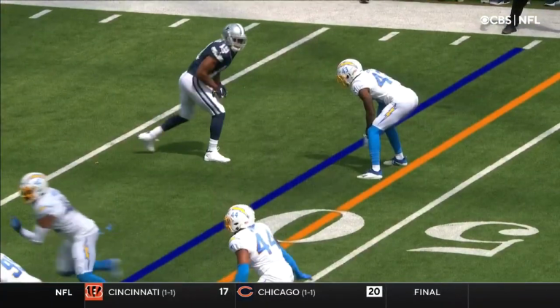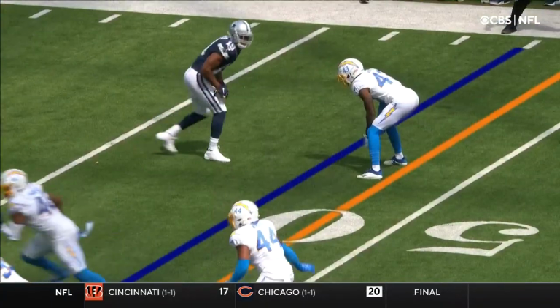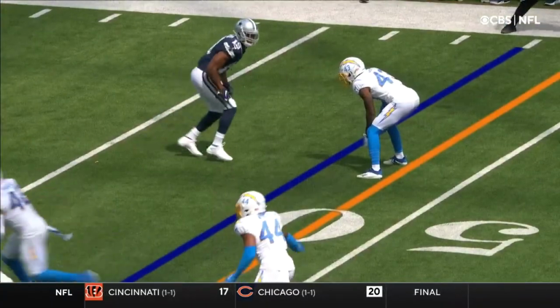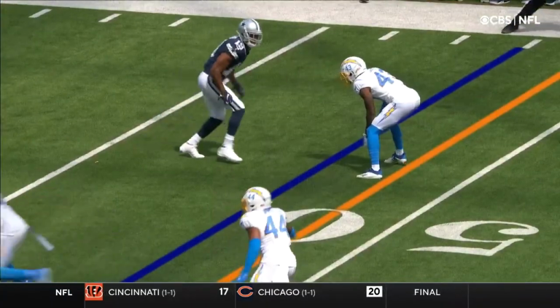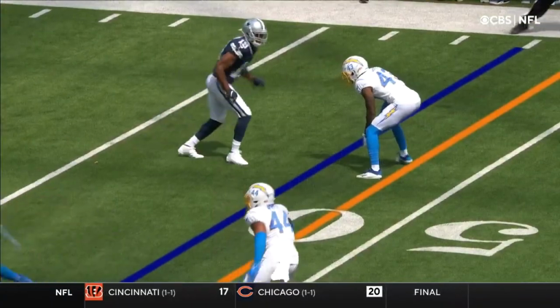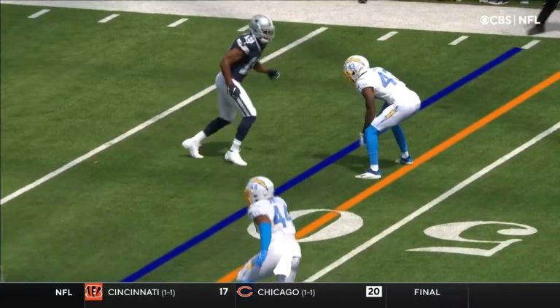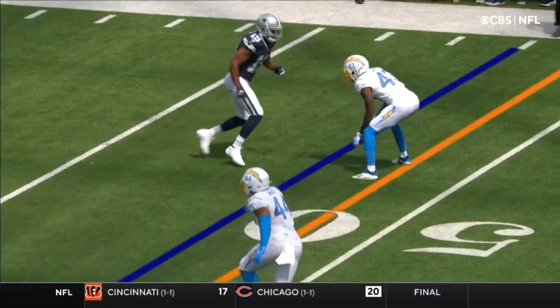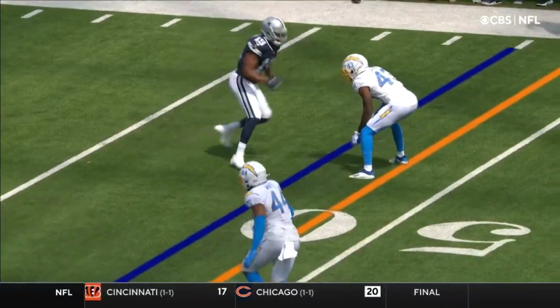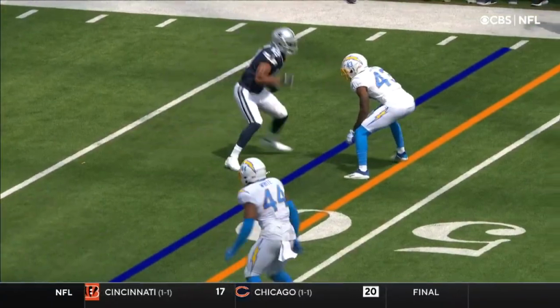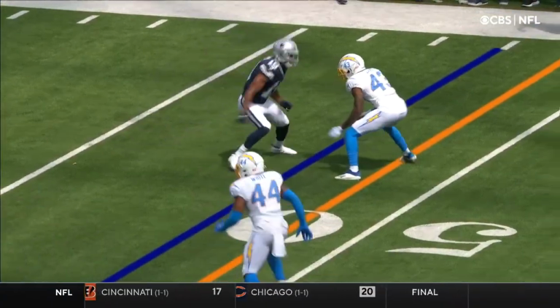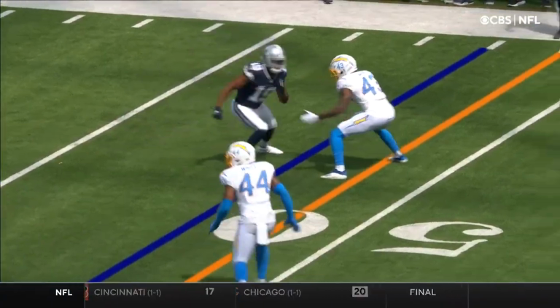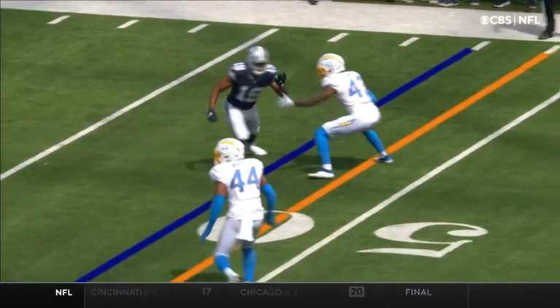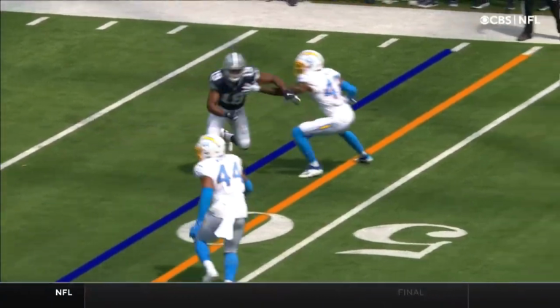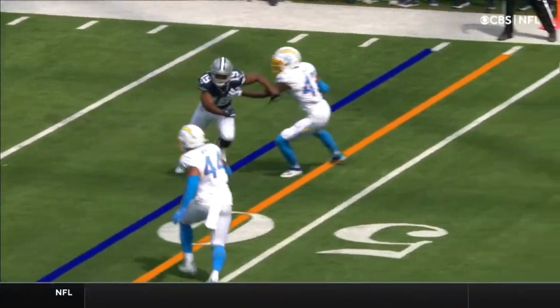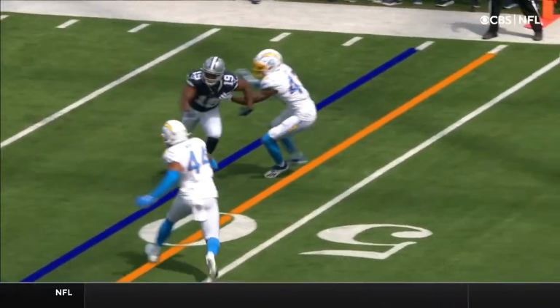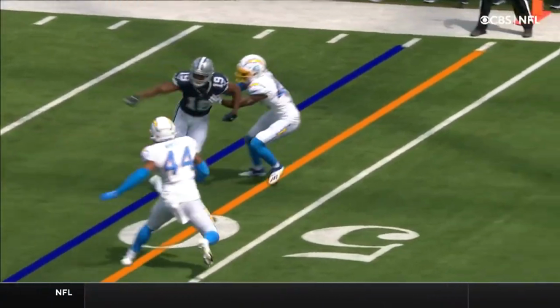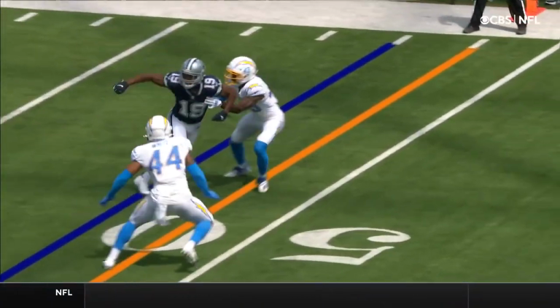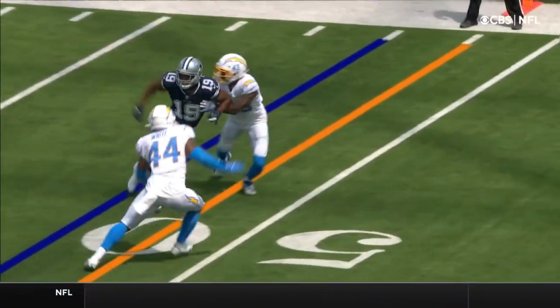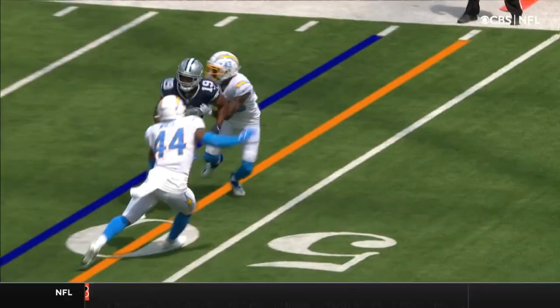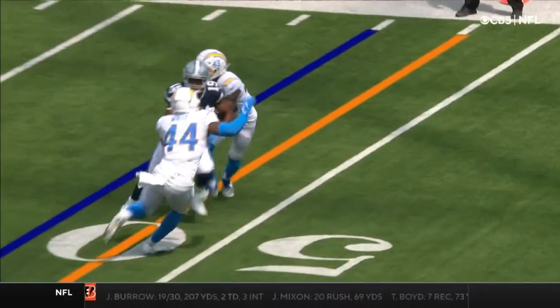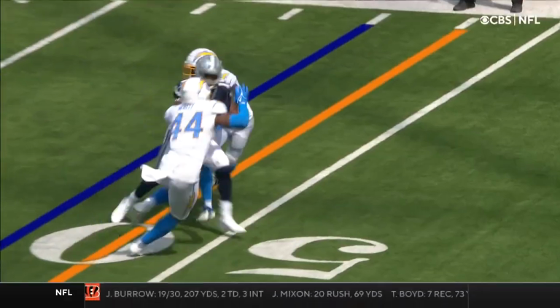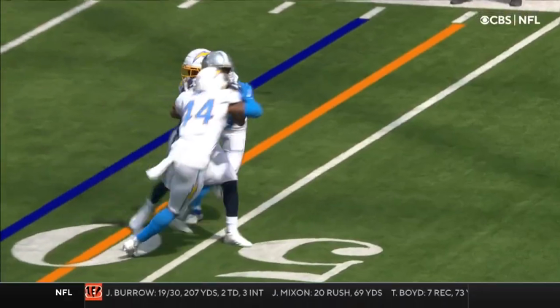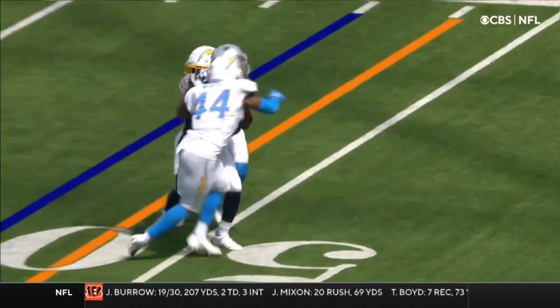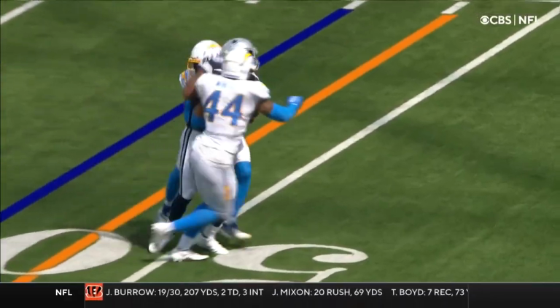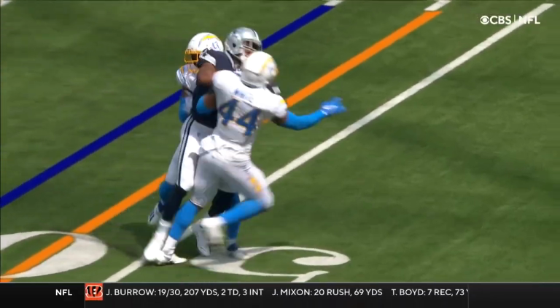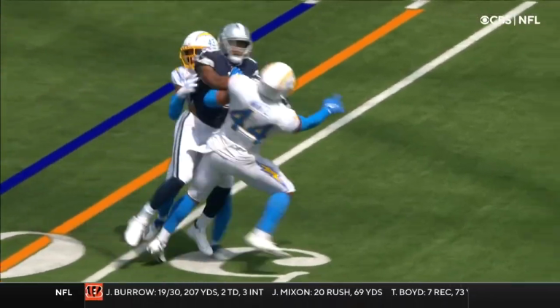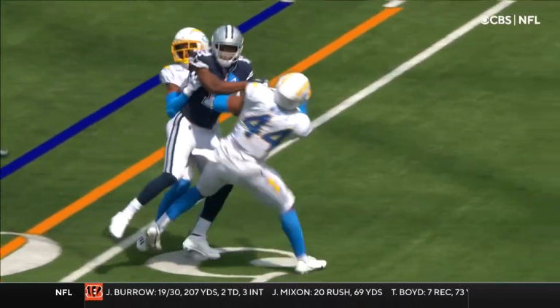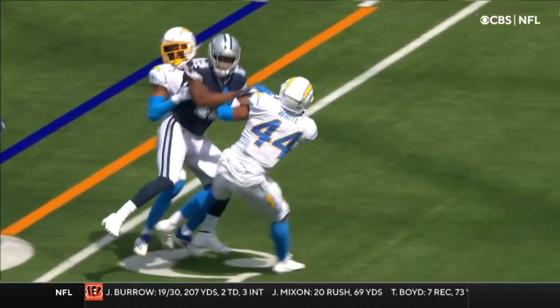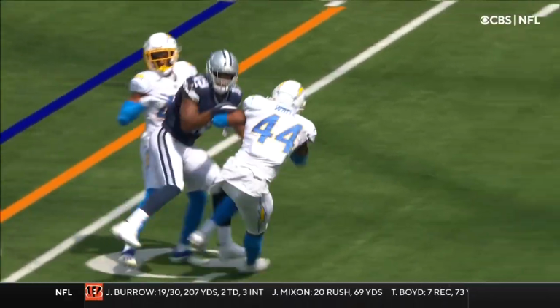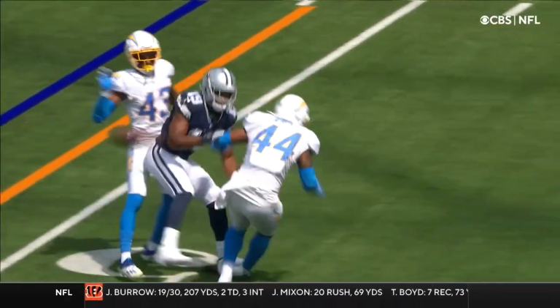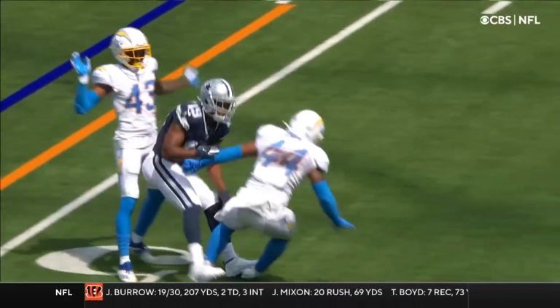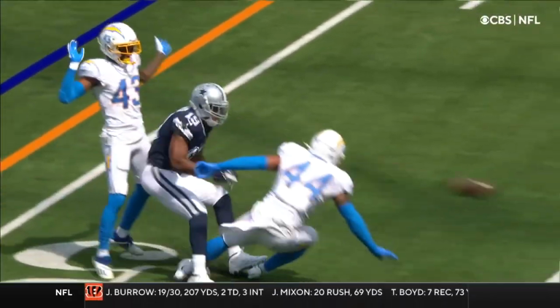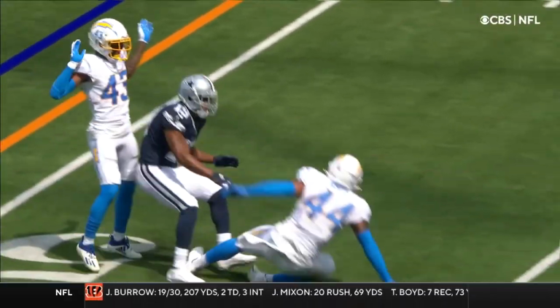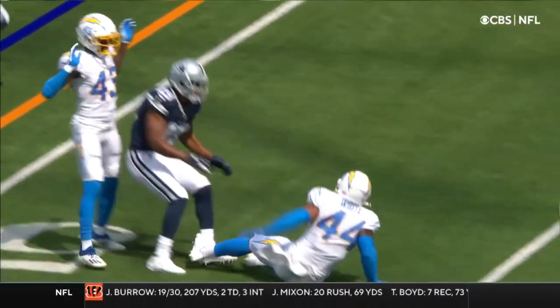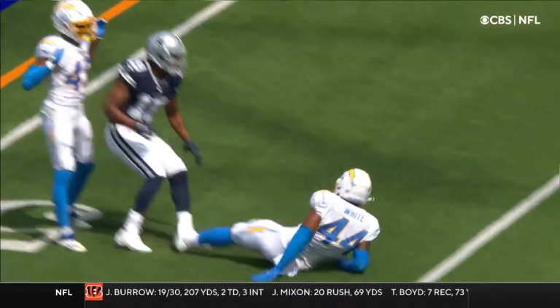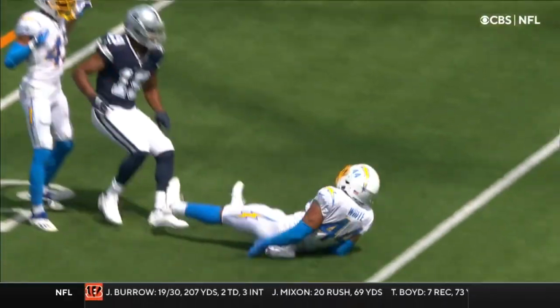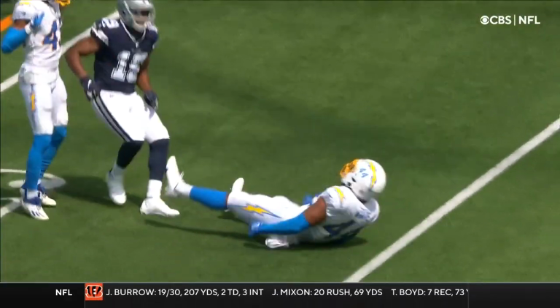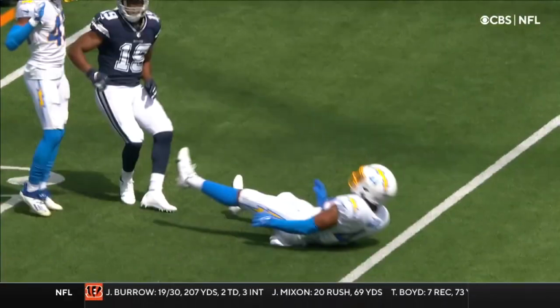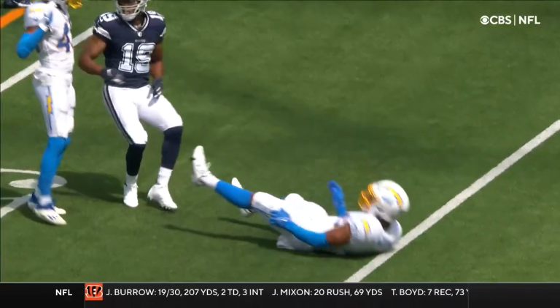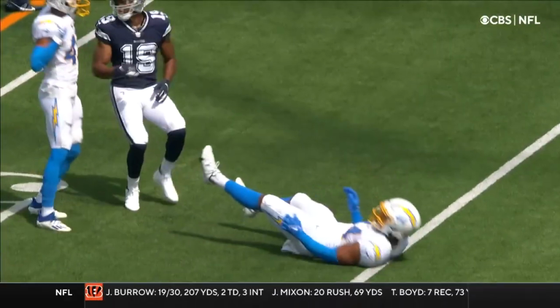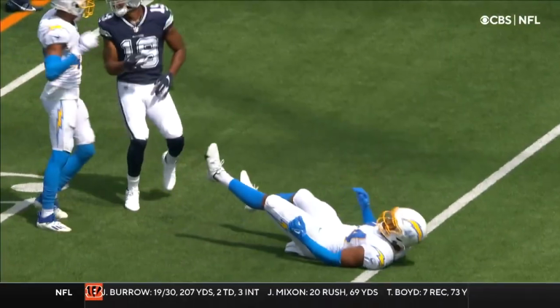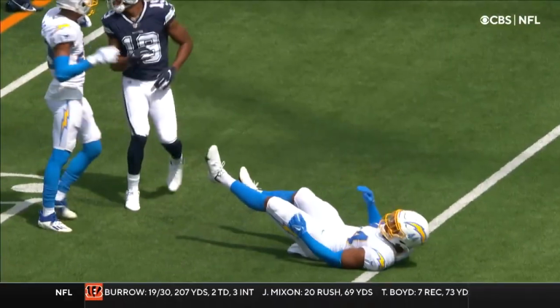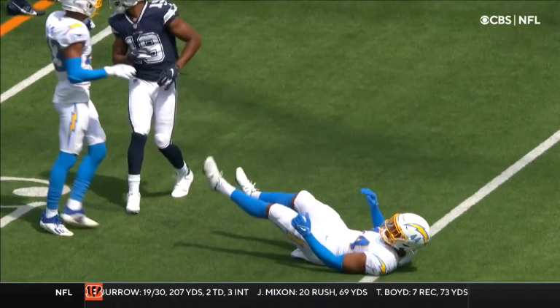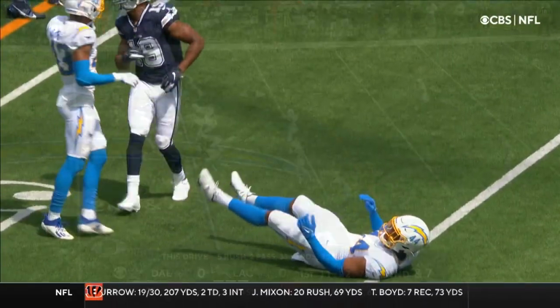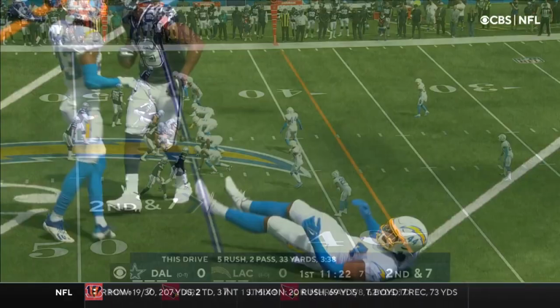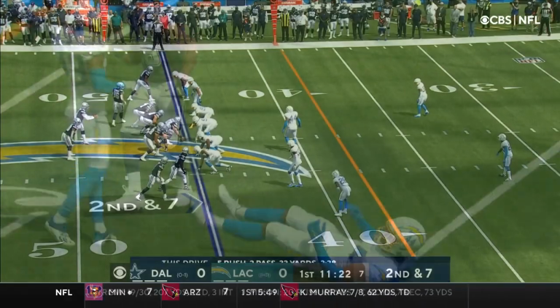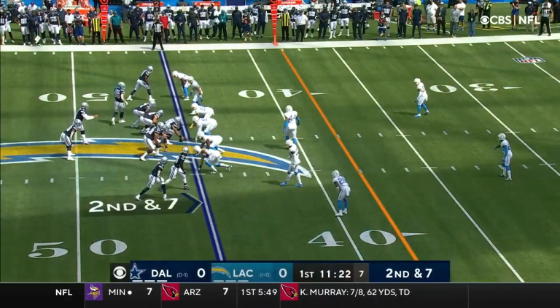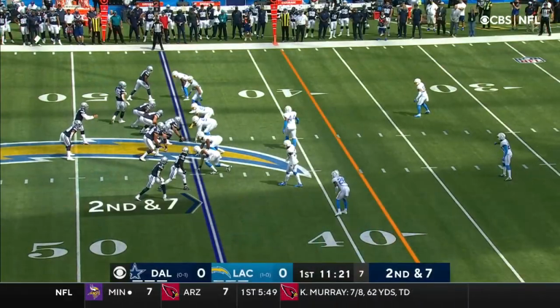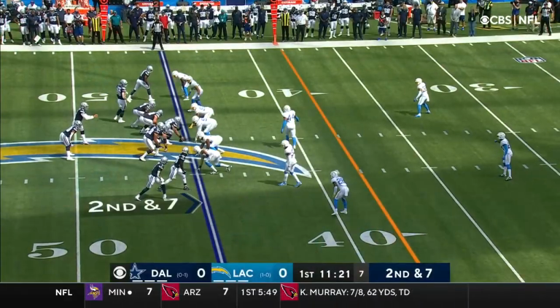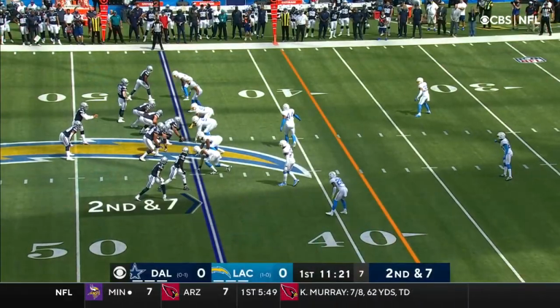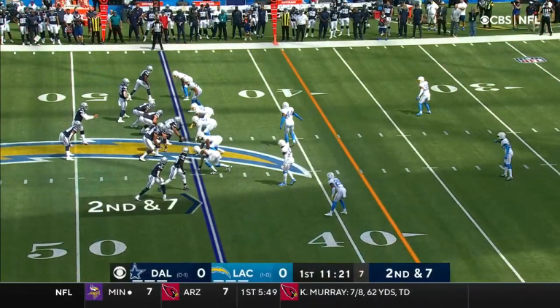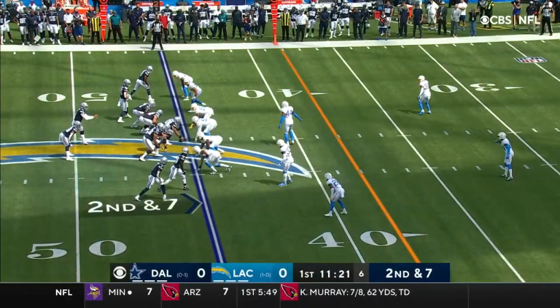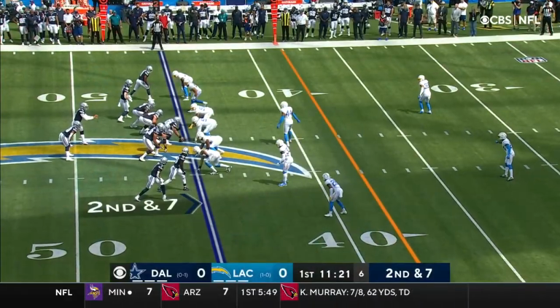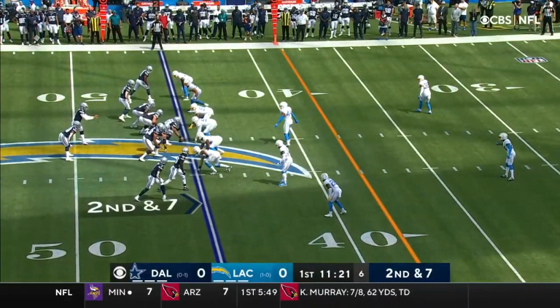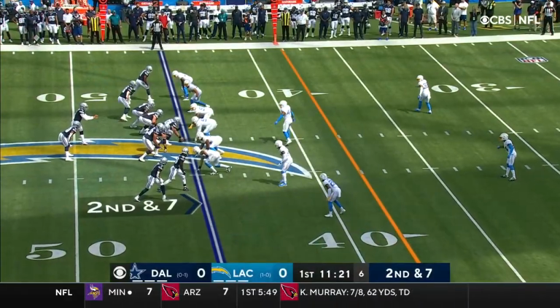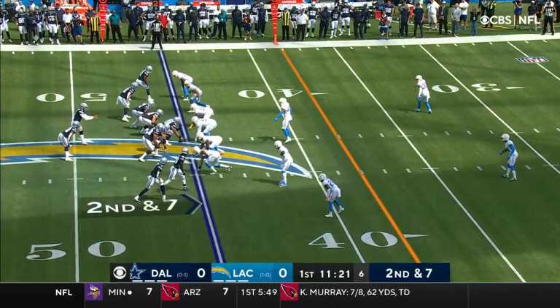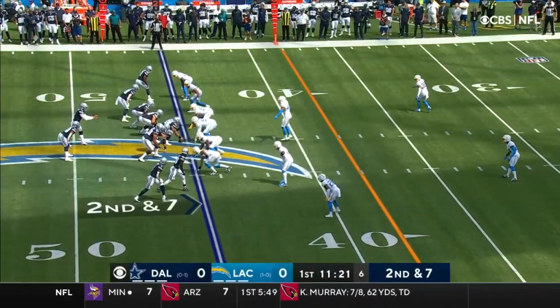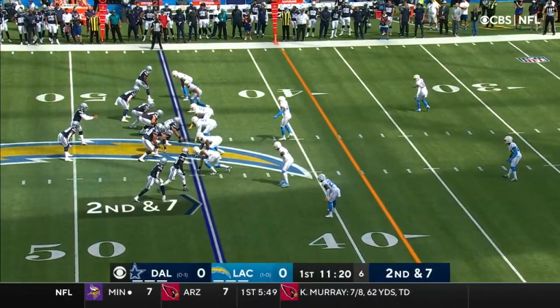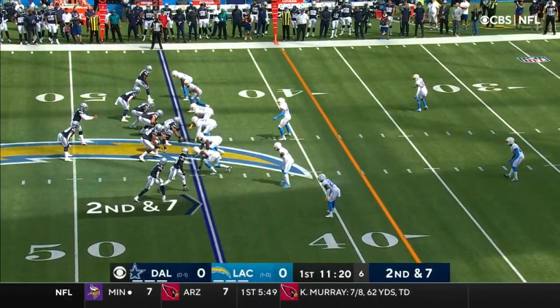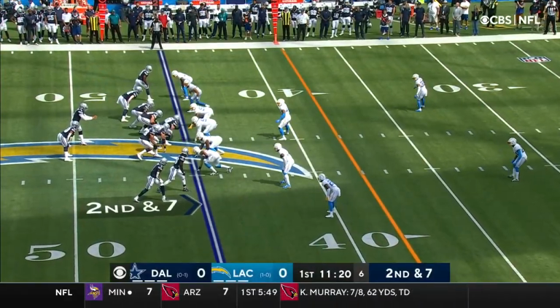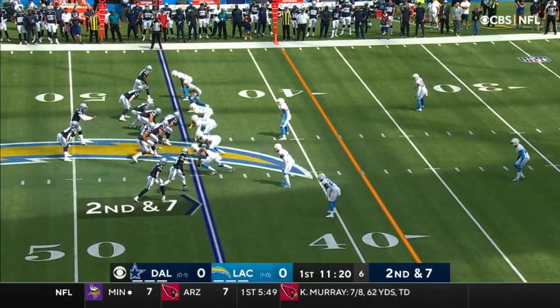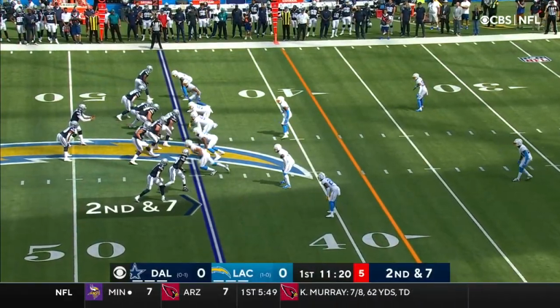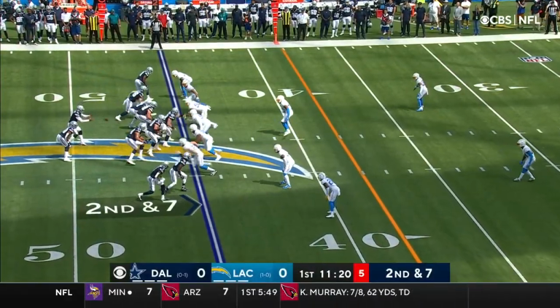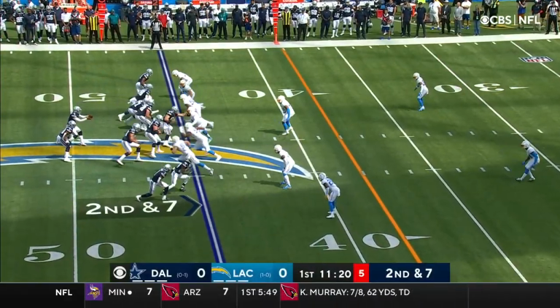And you'll watch — here comes a slant, 44's covering, and boom. In on defense for Murray.